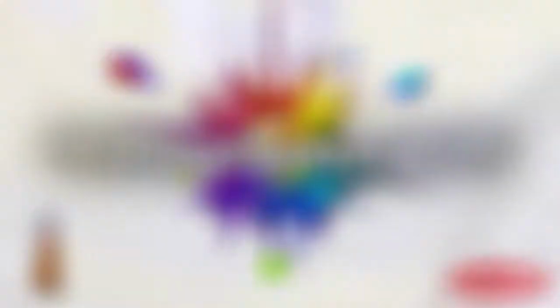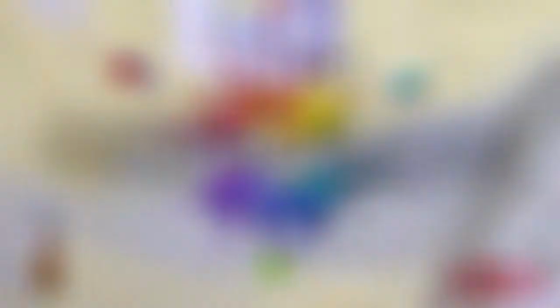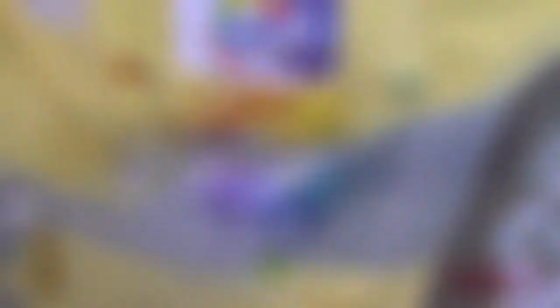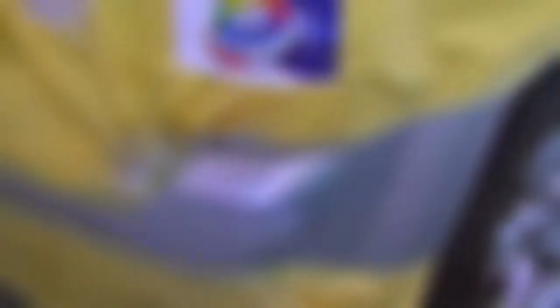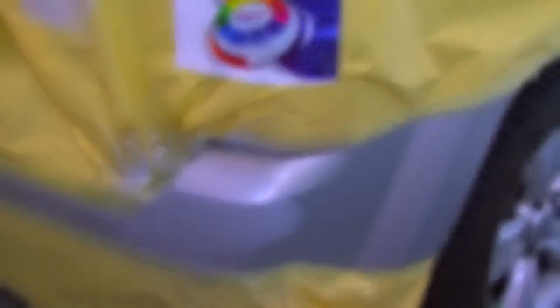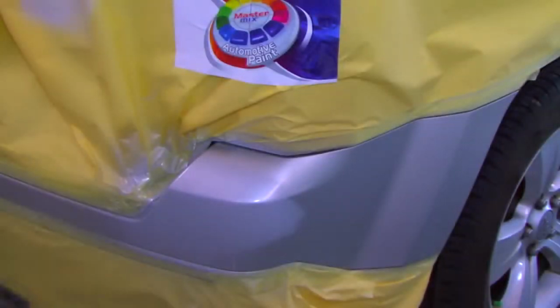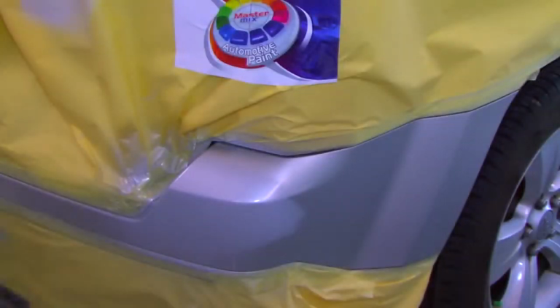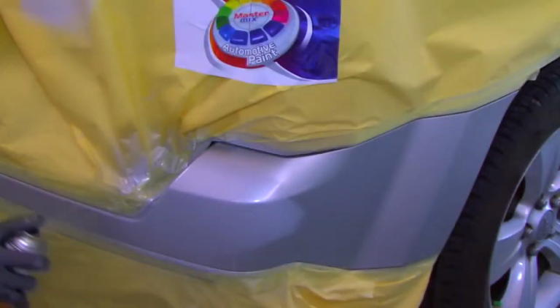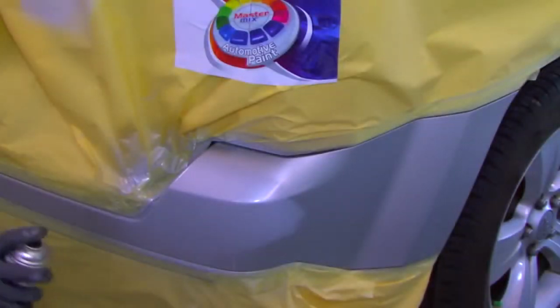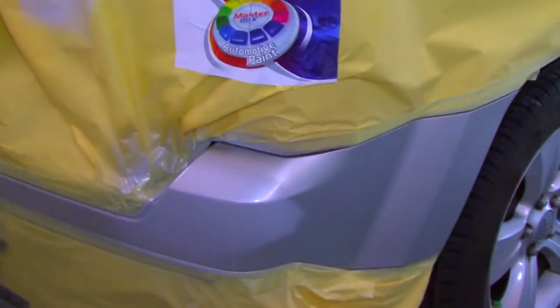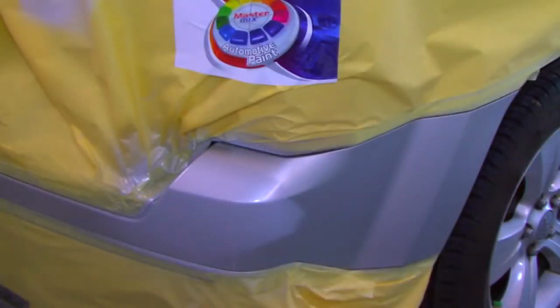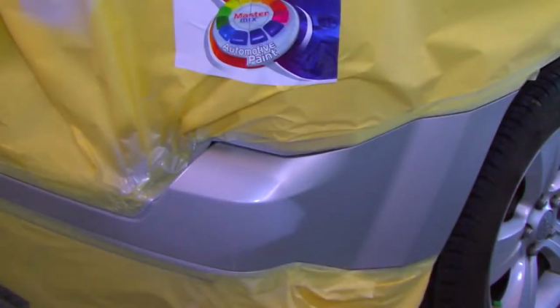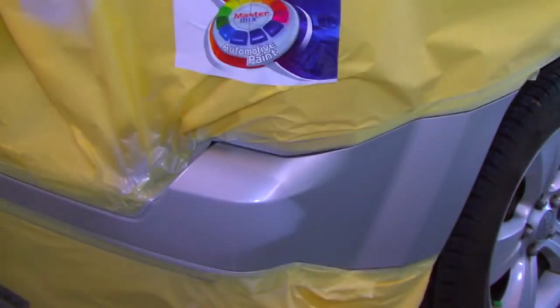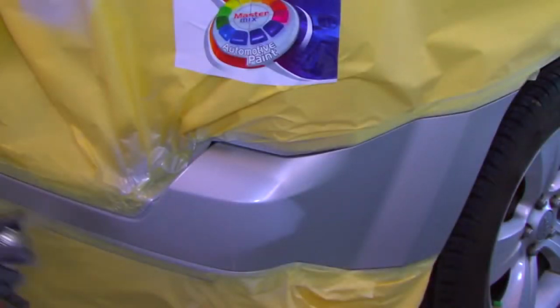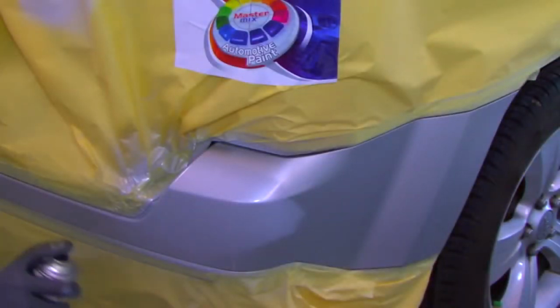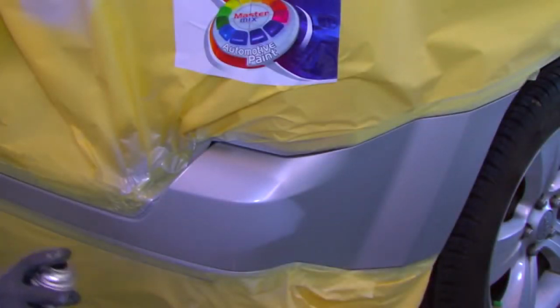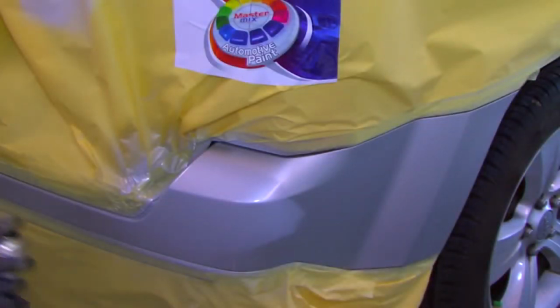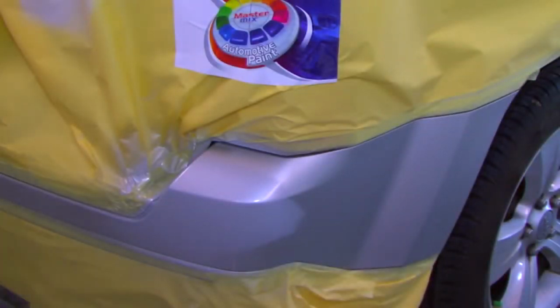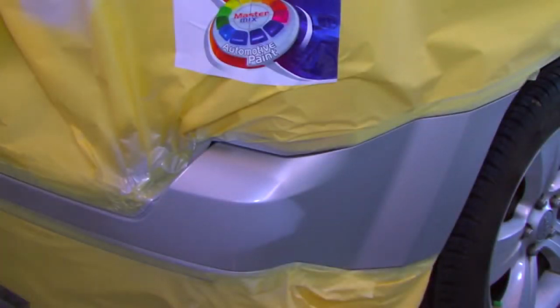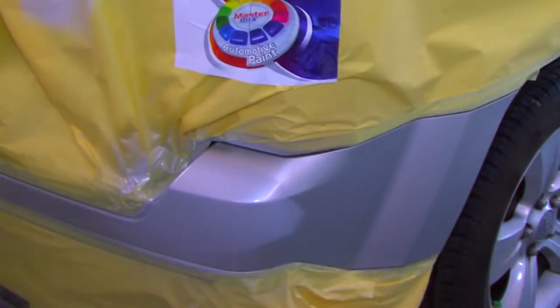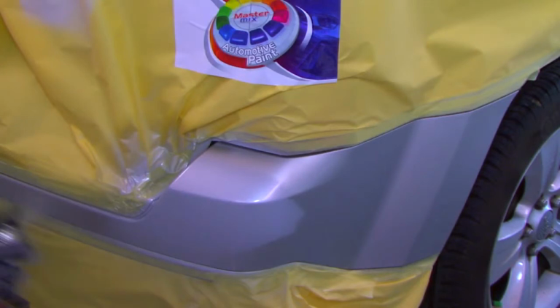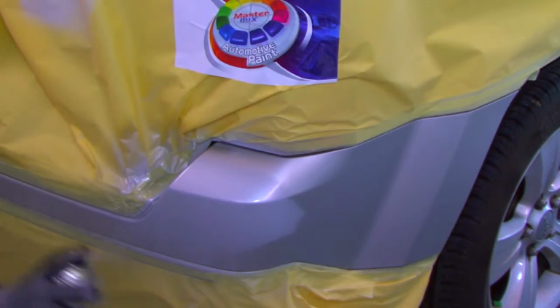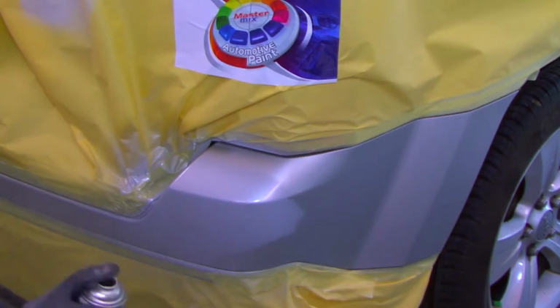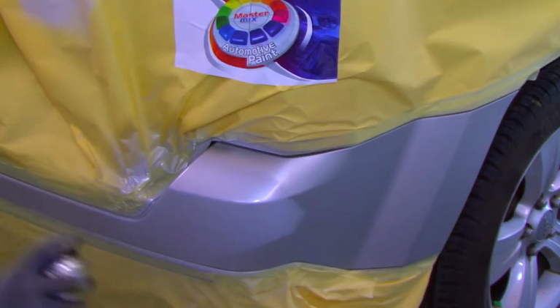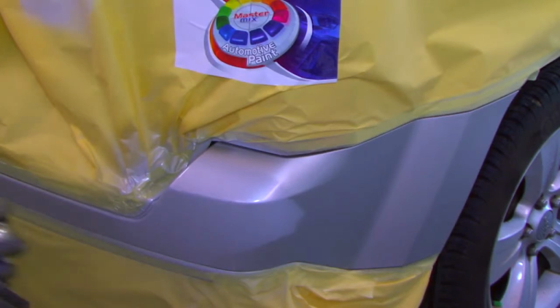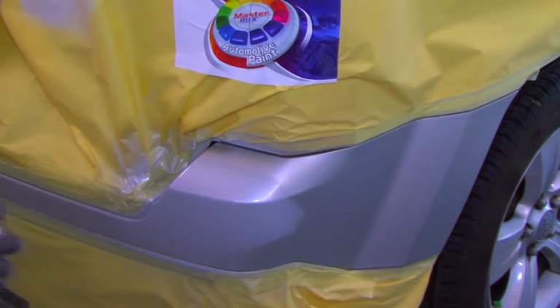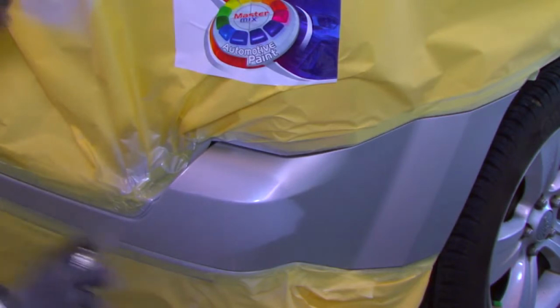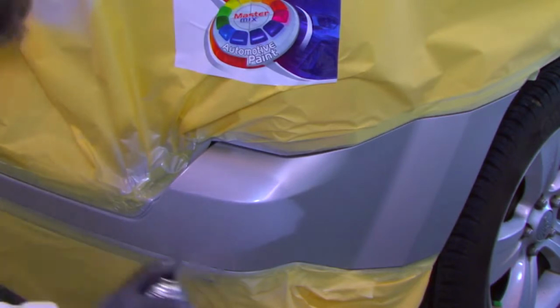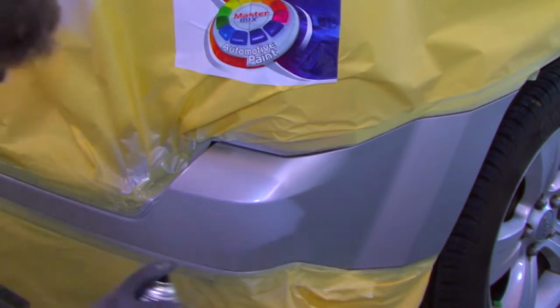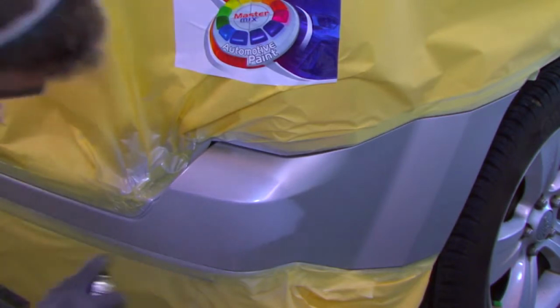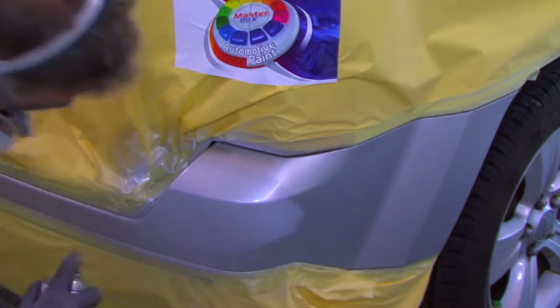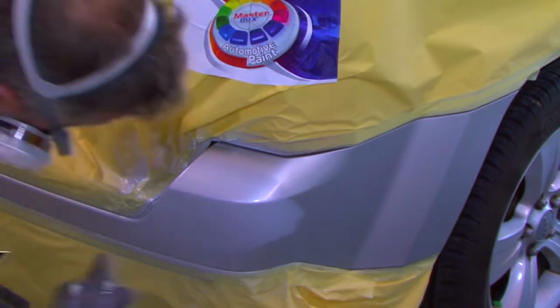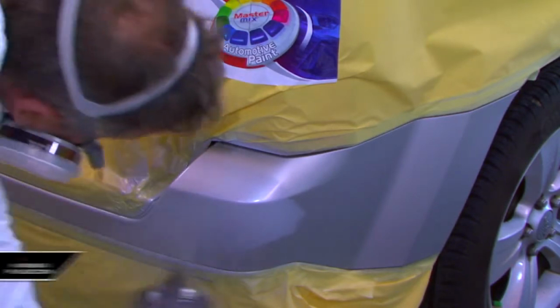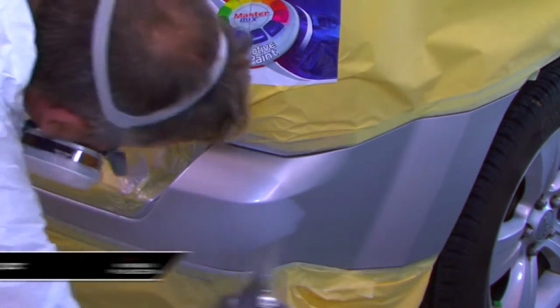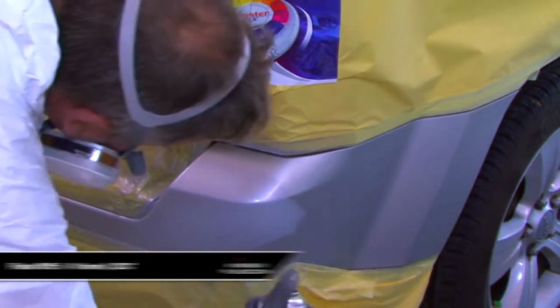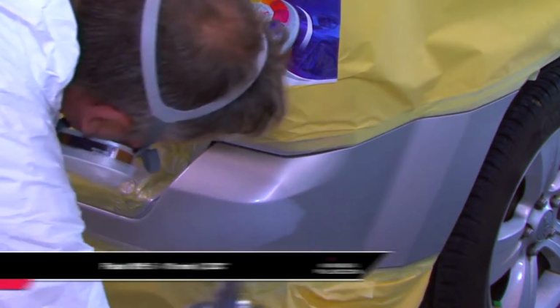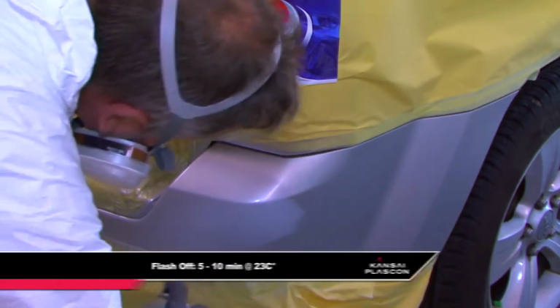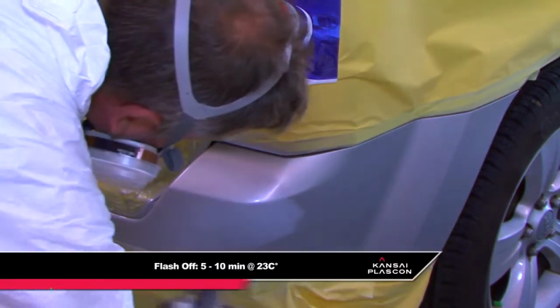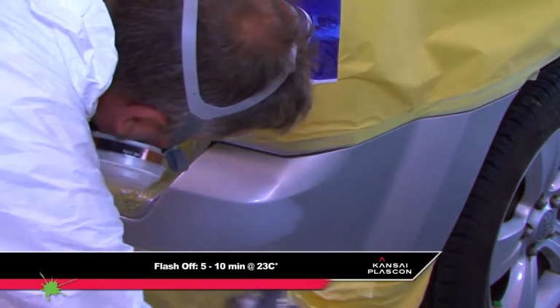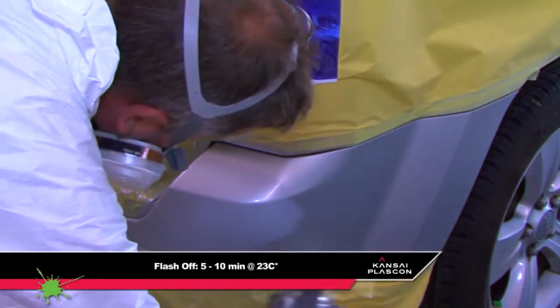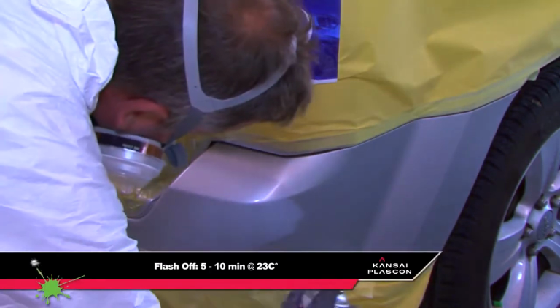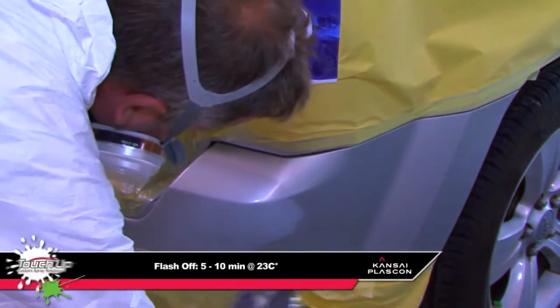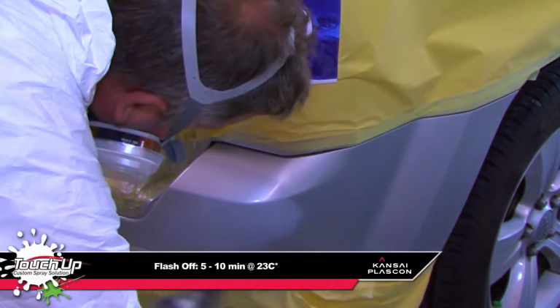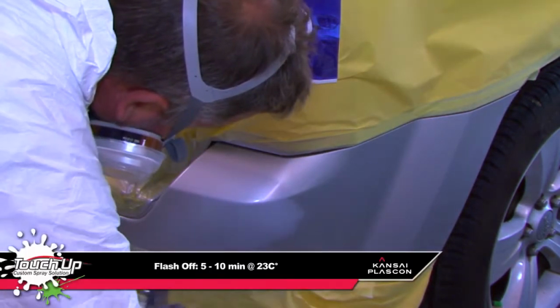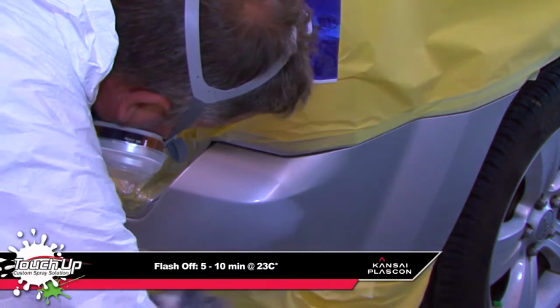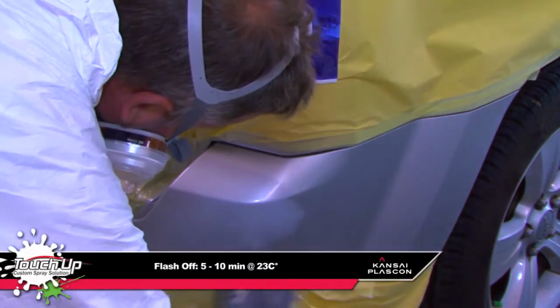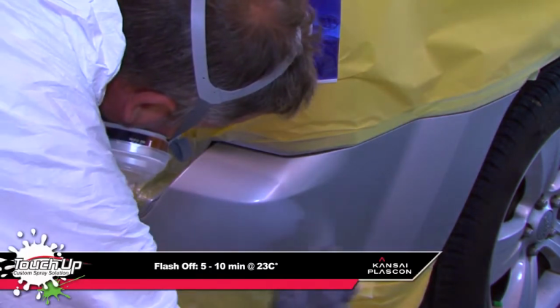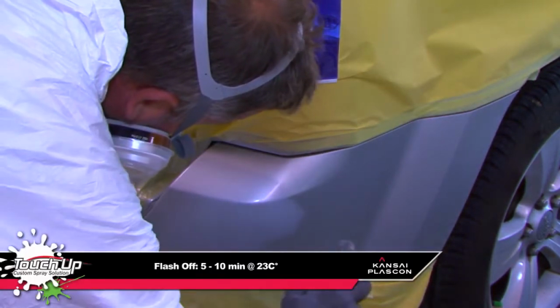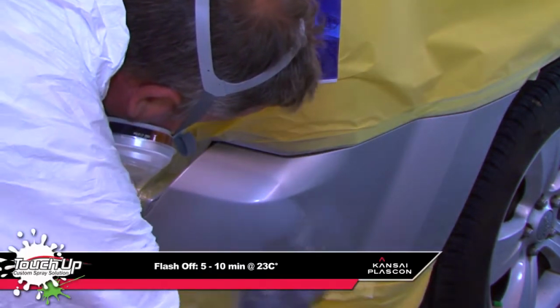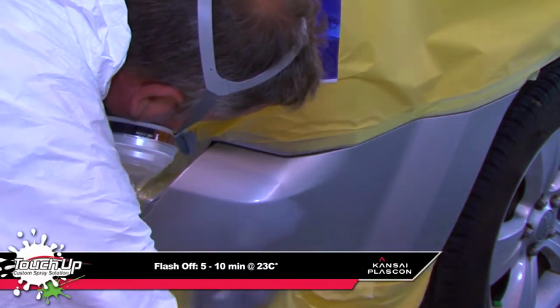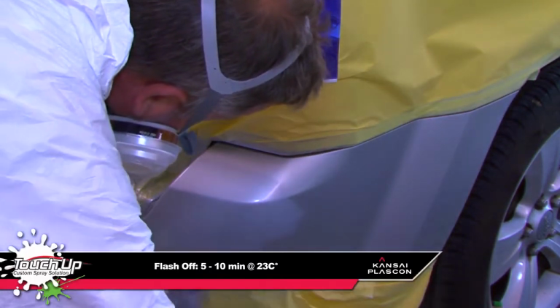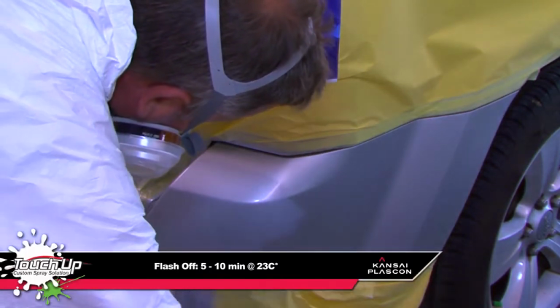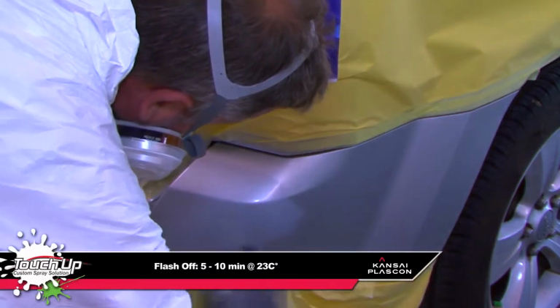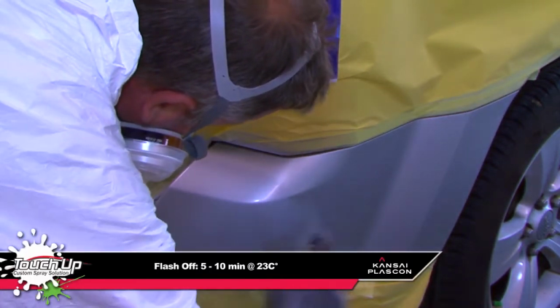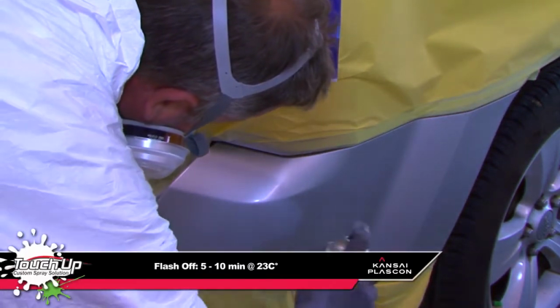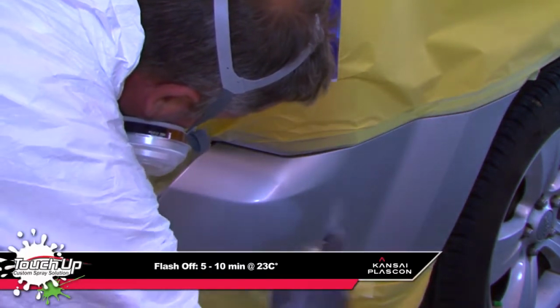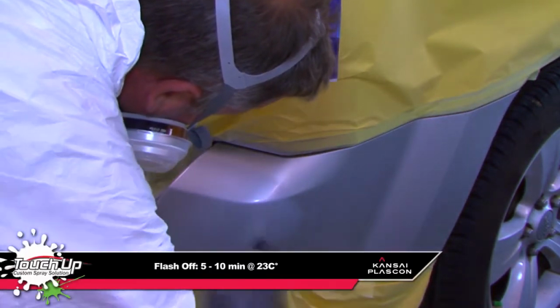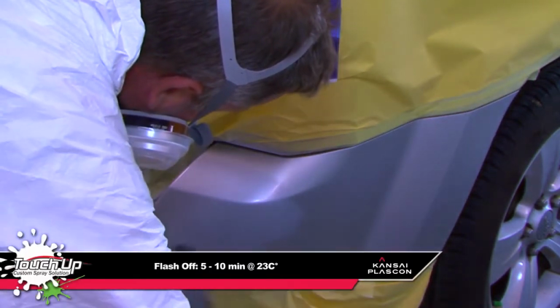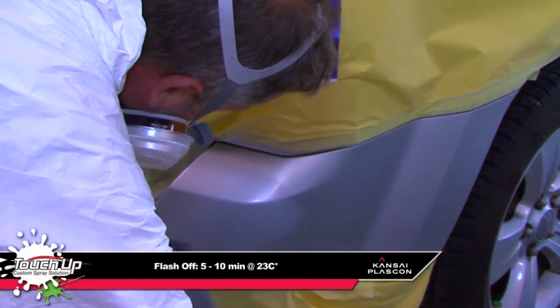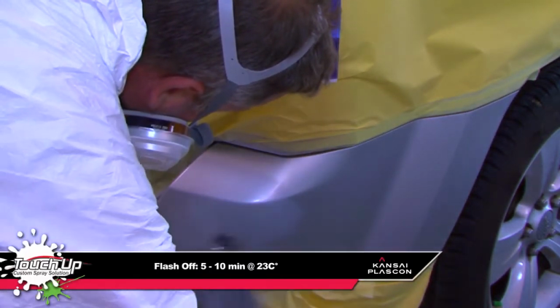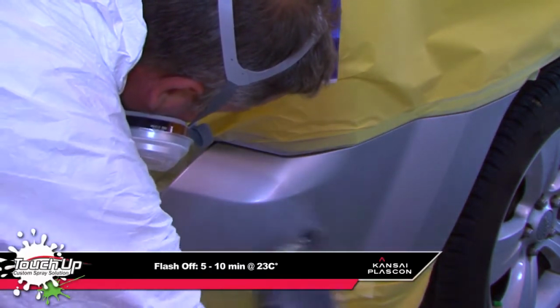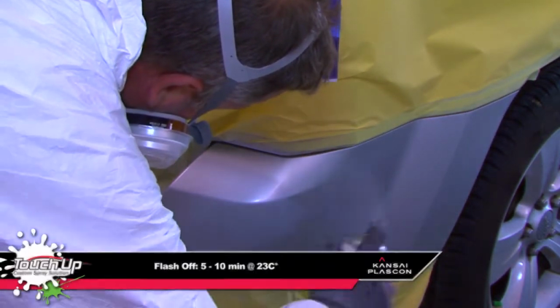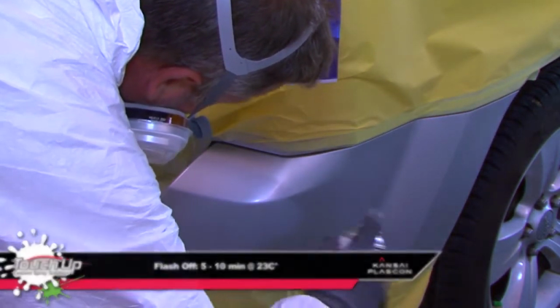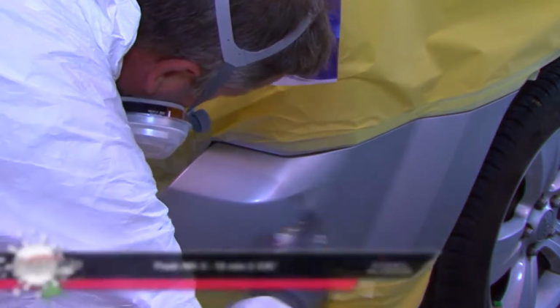The base coat can be applied using the touch-up system with a 10-minute flash-off period between coats and after the final coat.